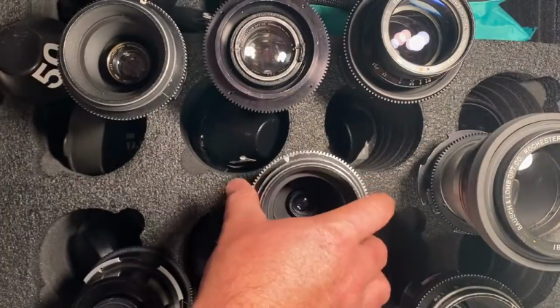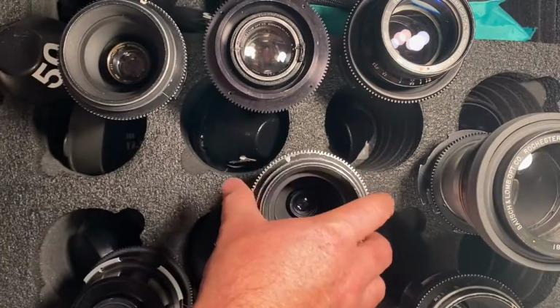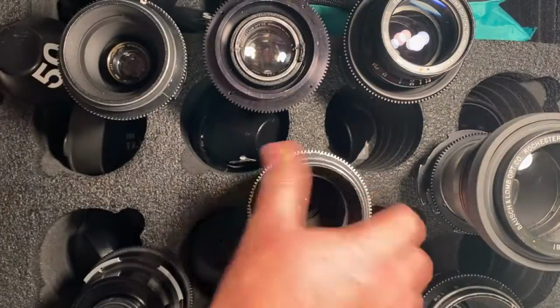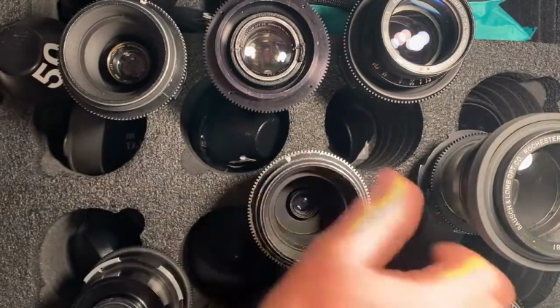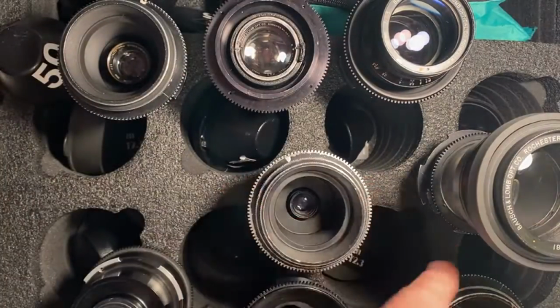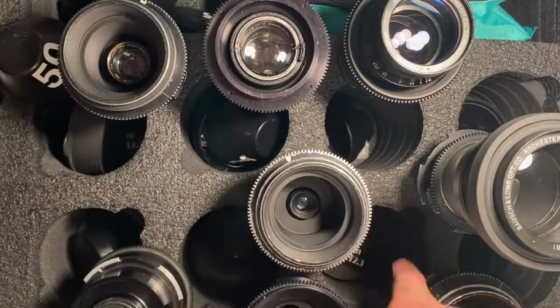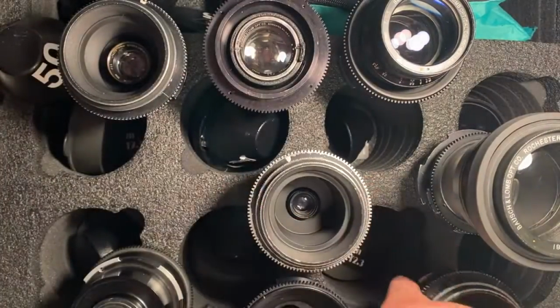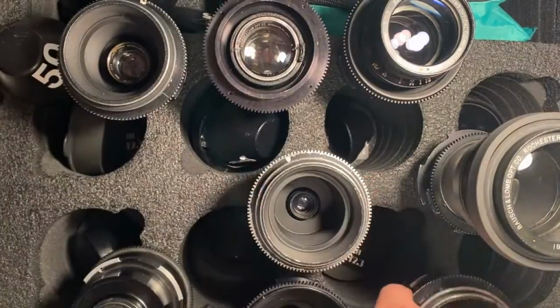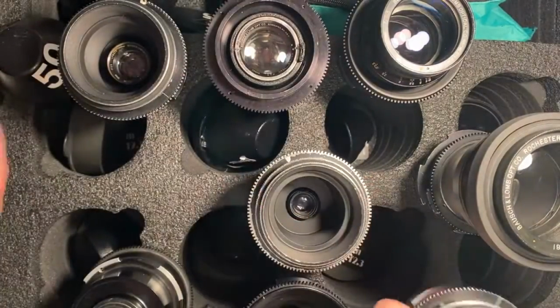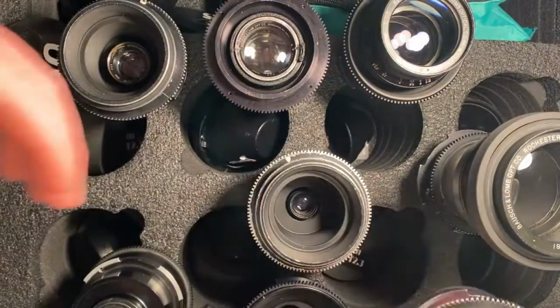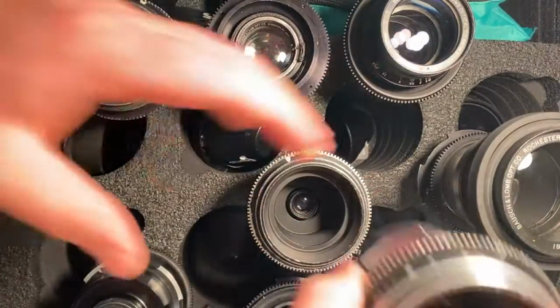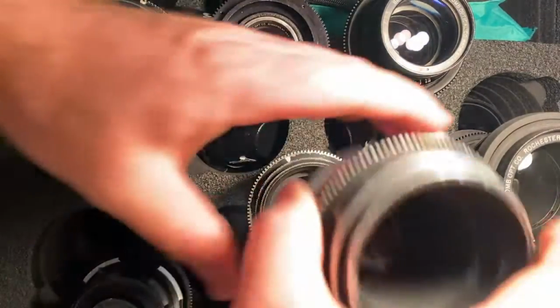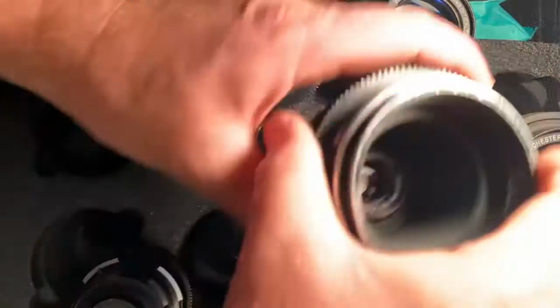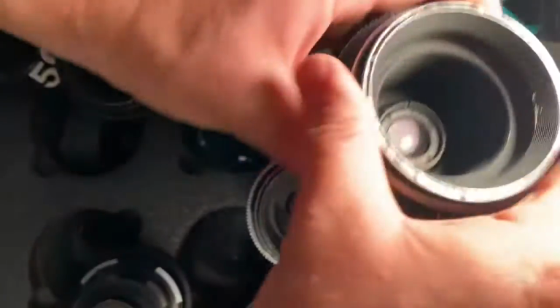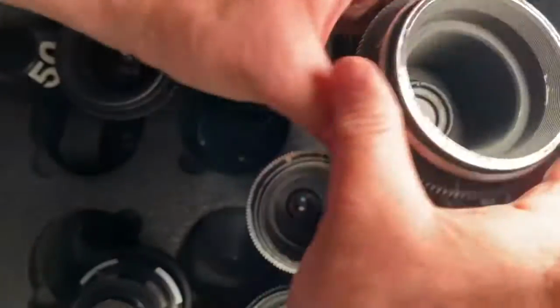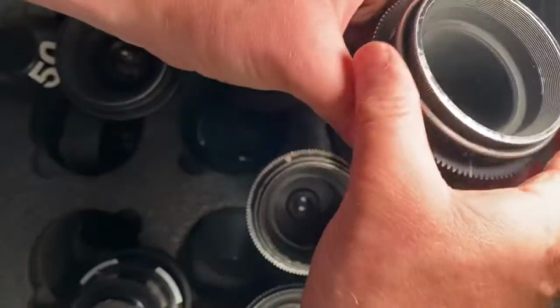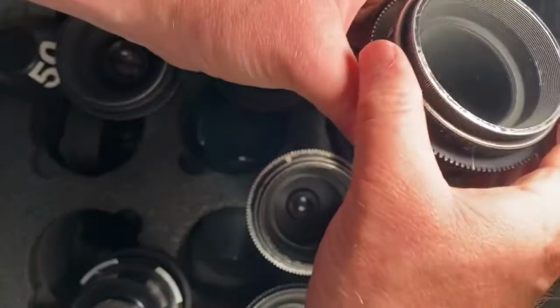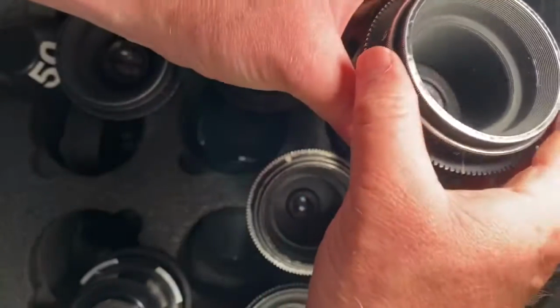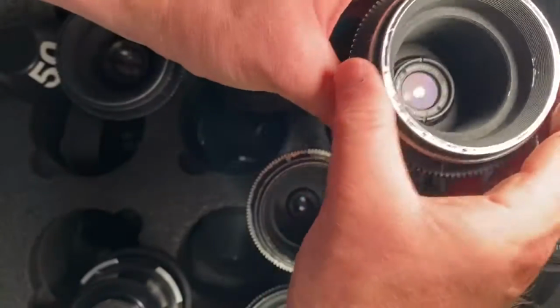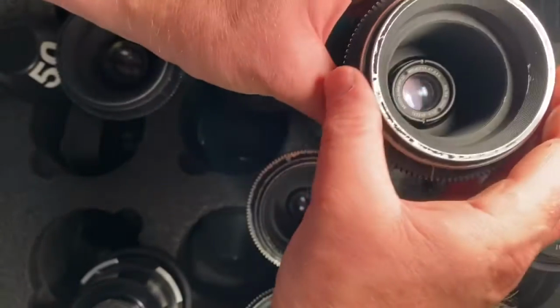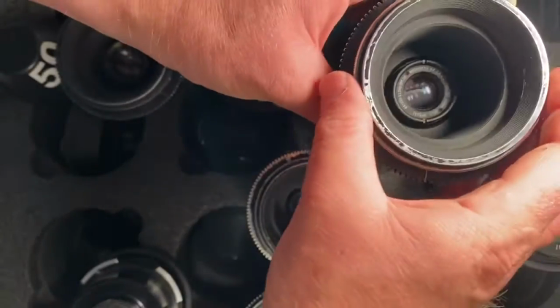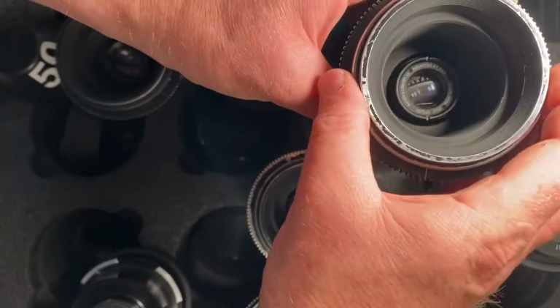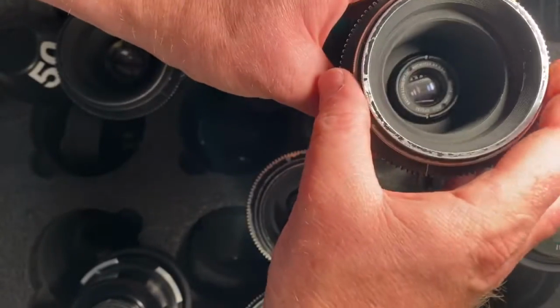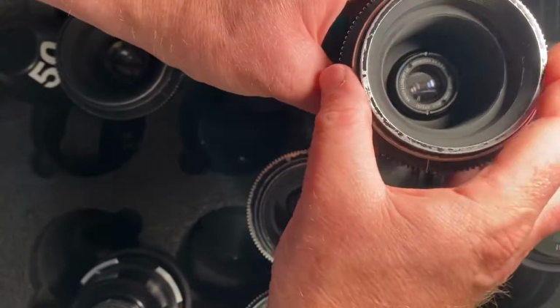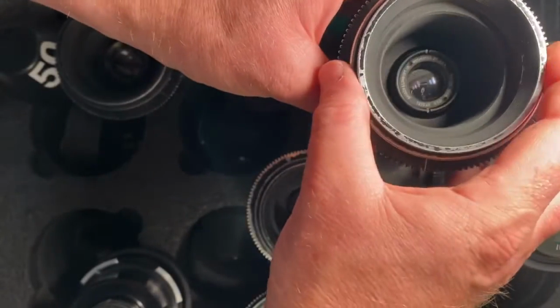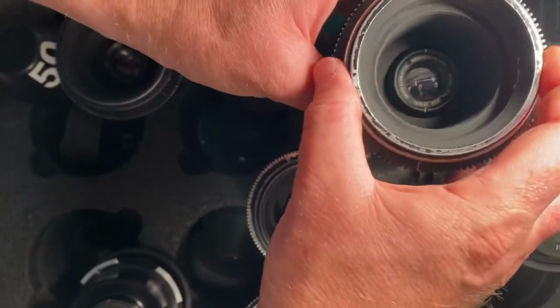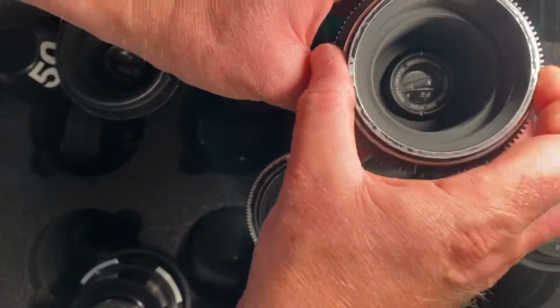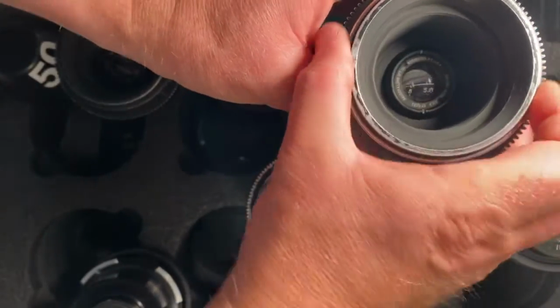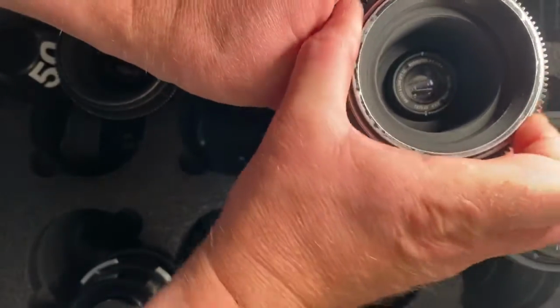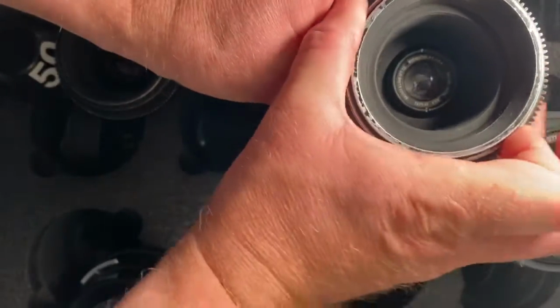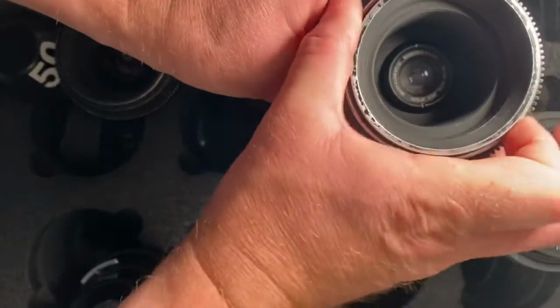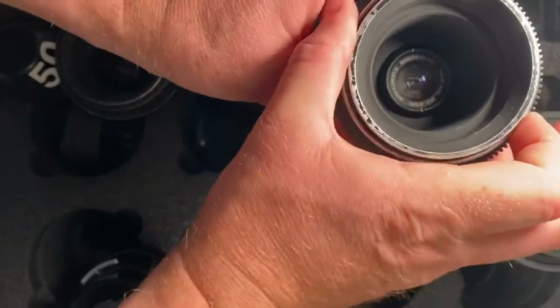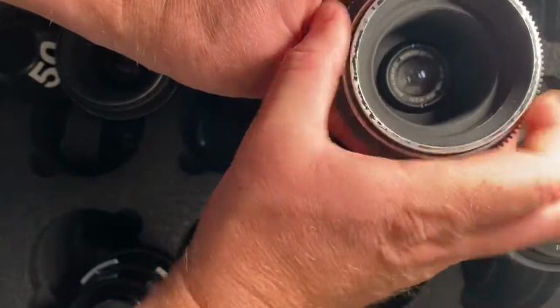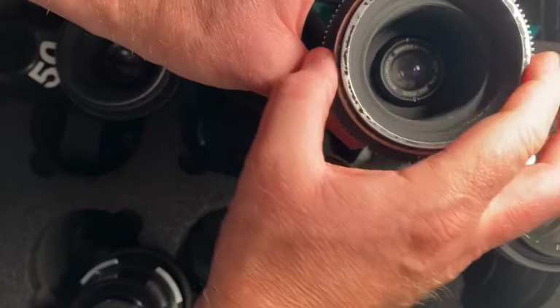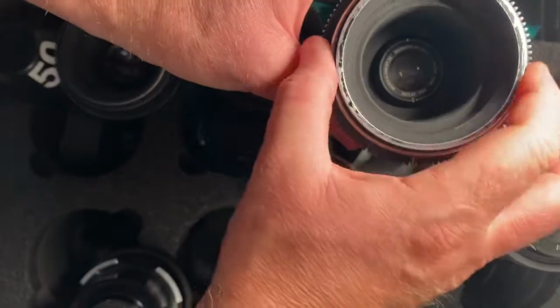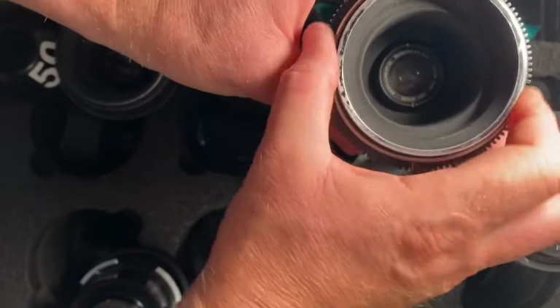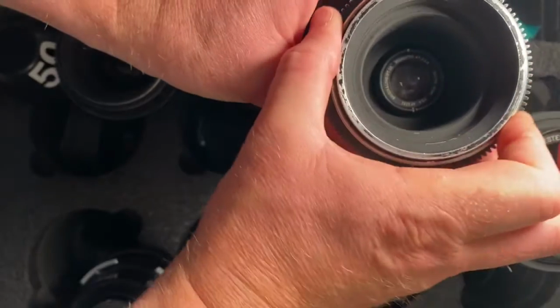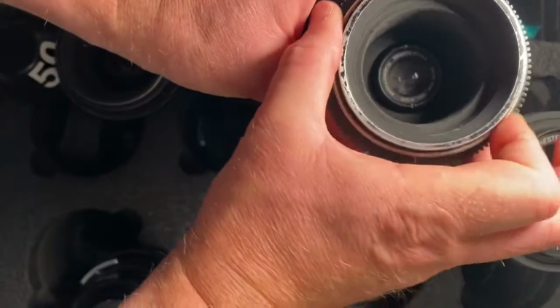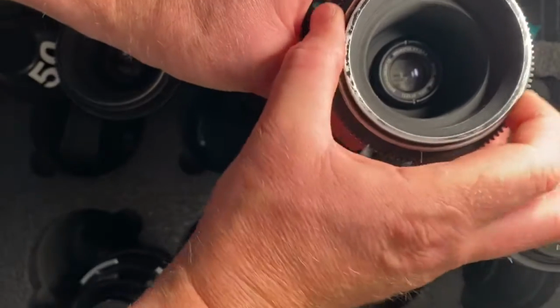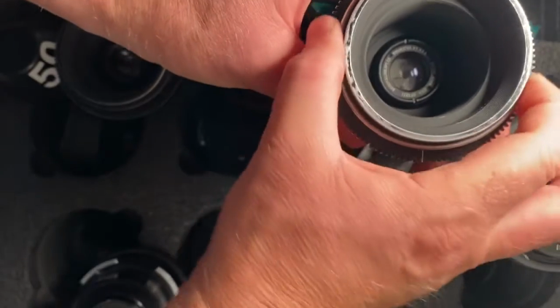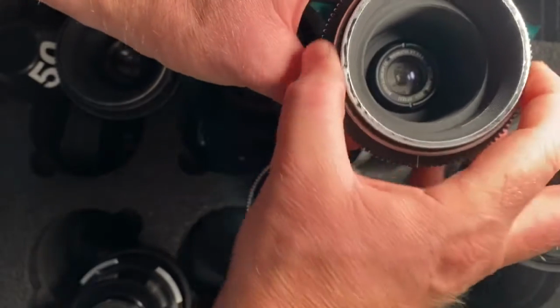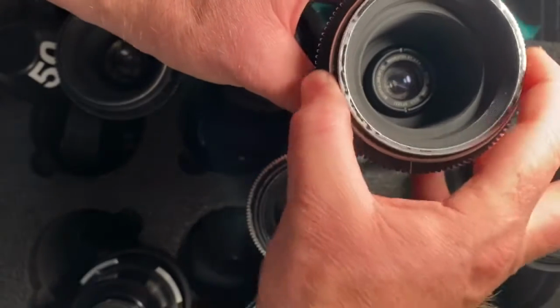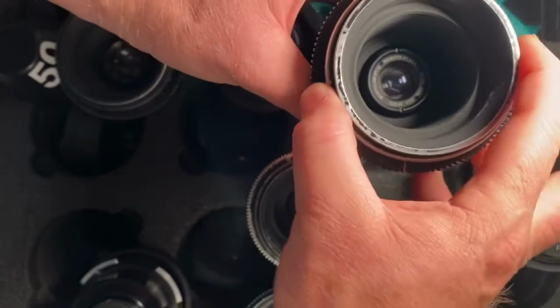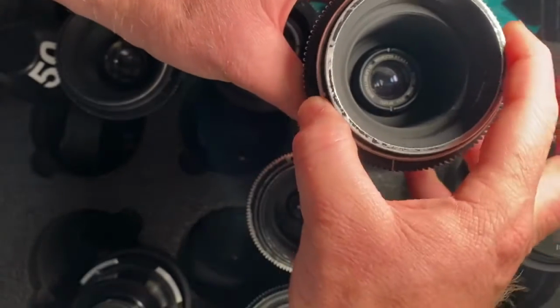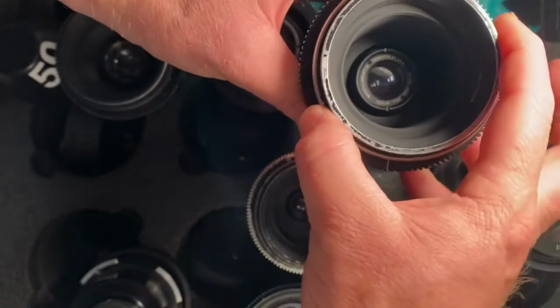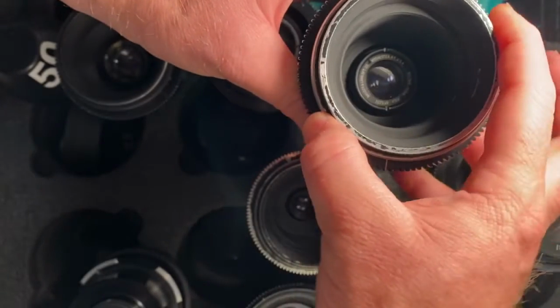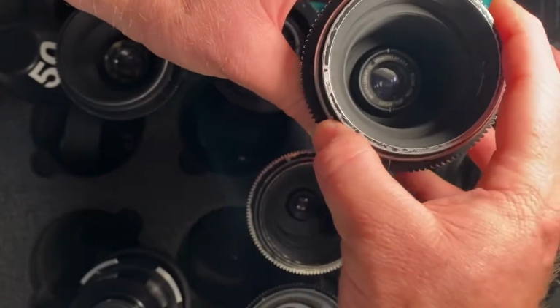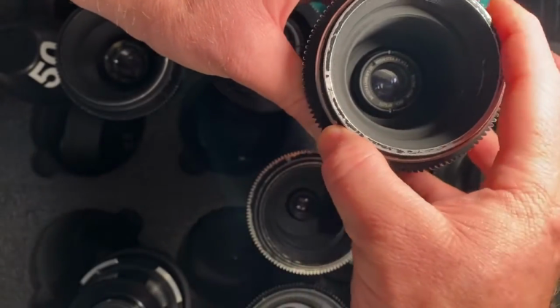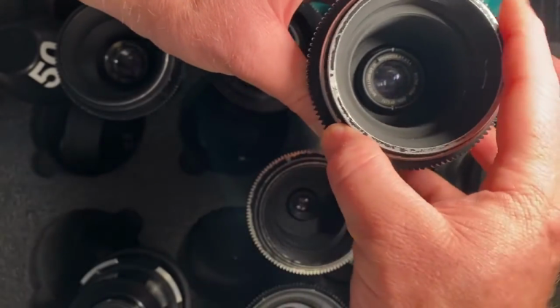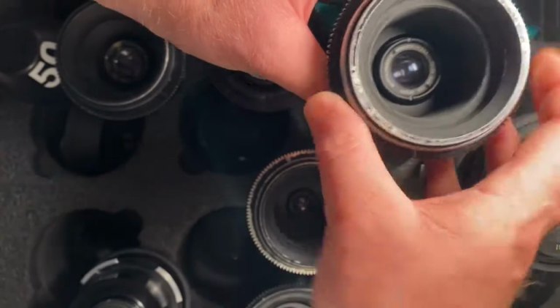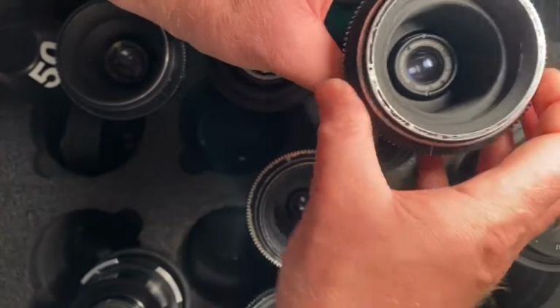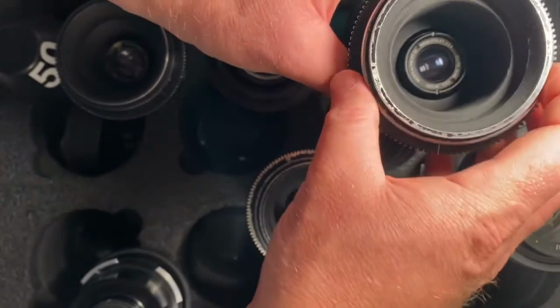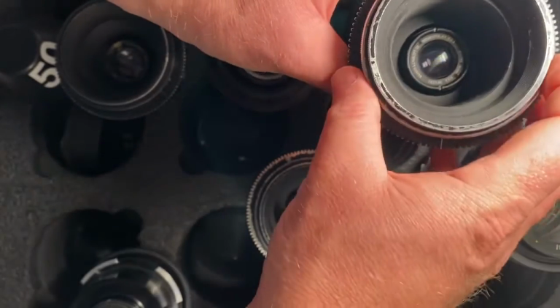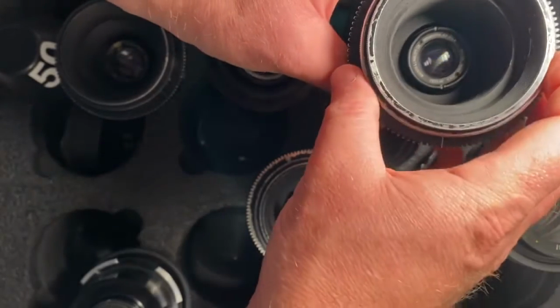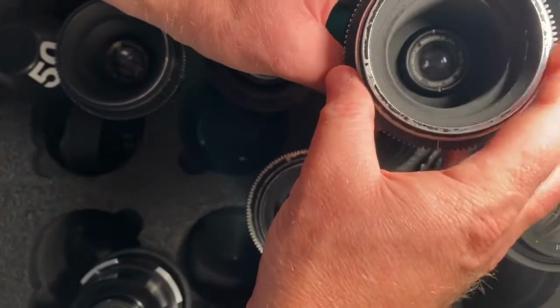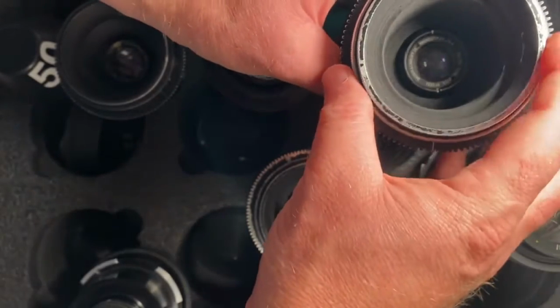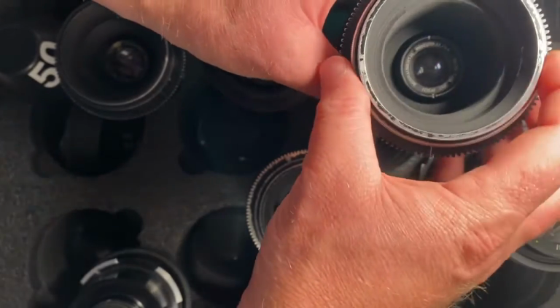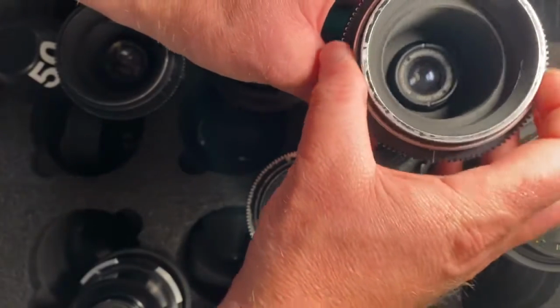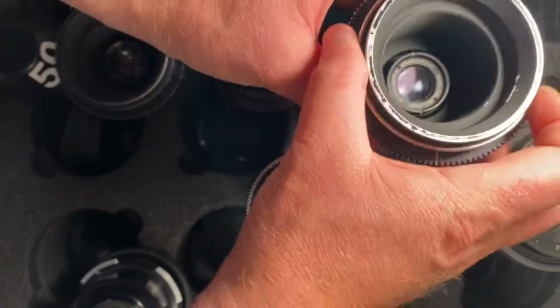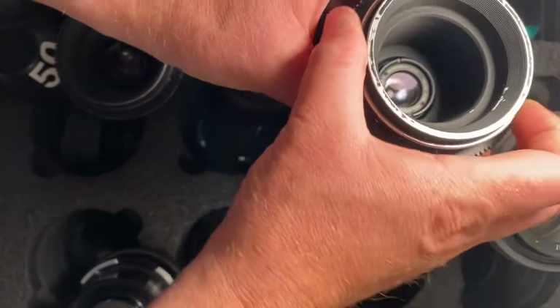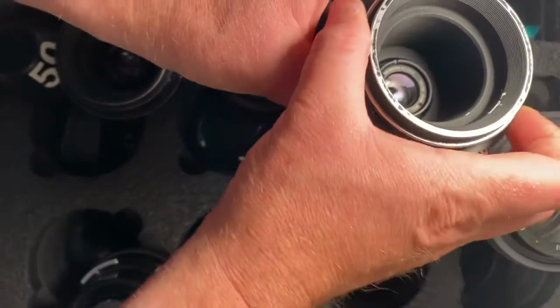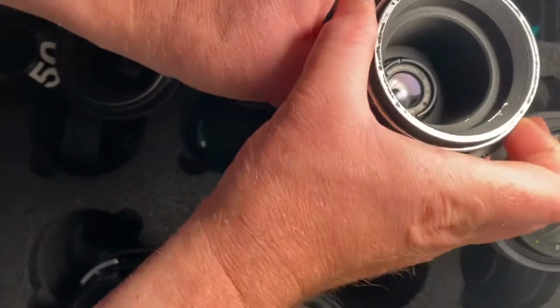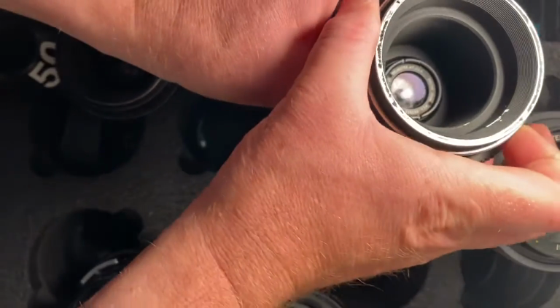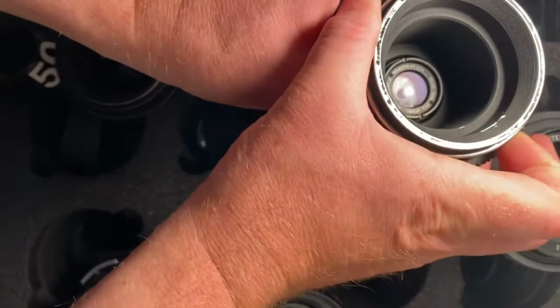Next one up is the 40. You can control the aperture through this top ring. Super butter smooth.